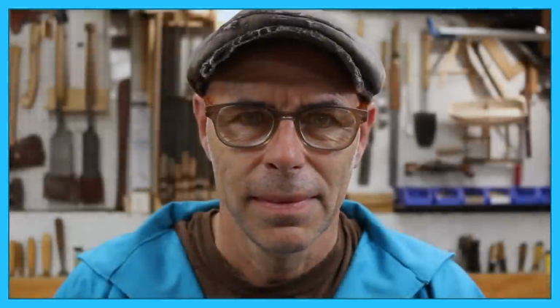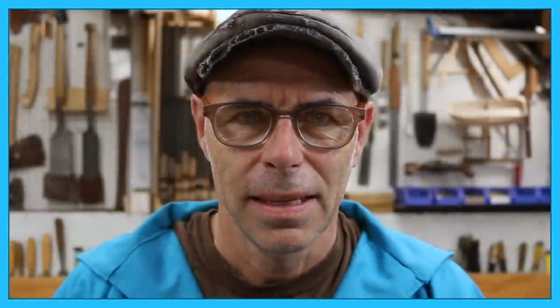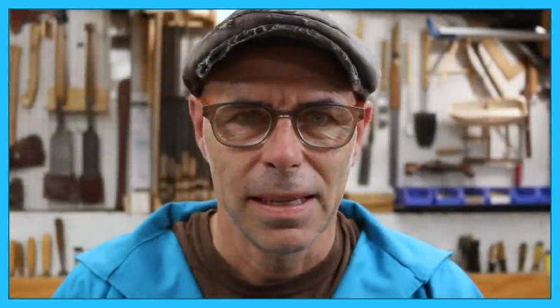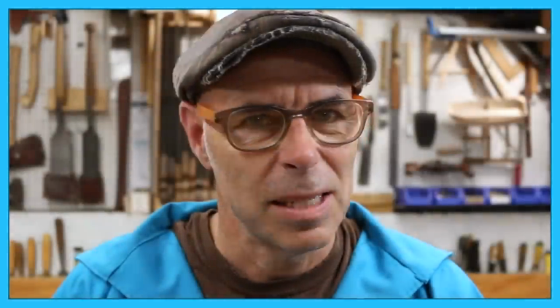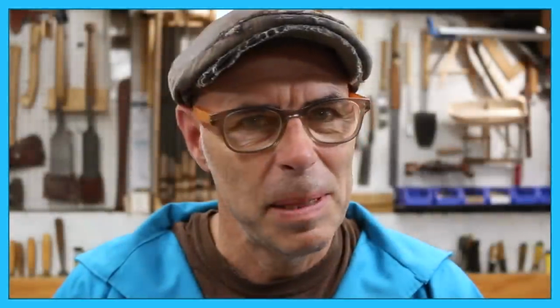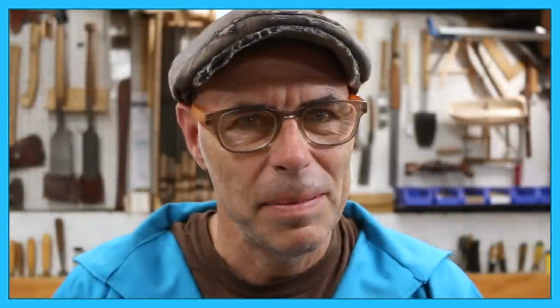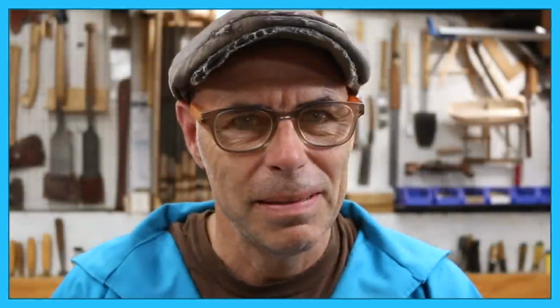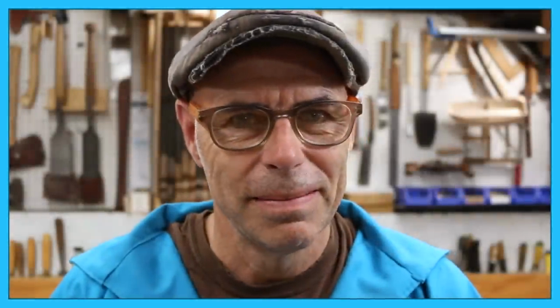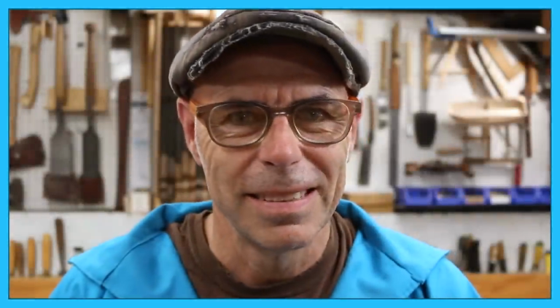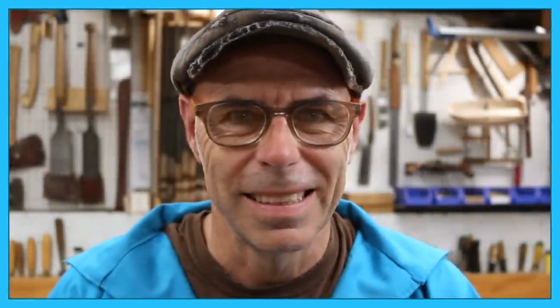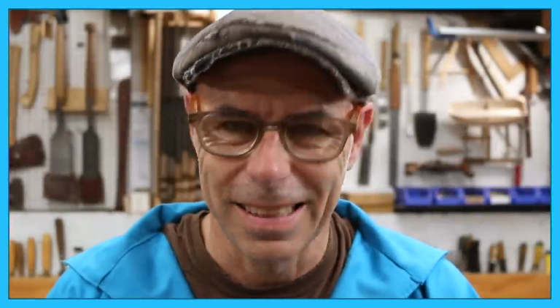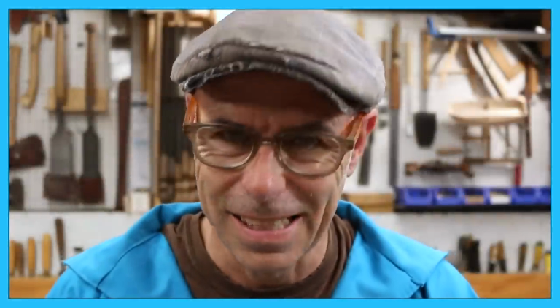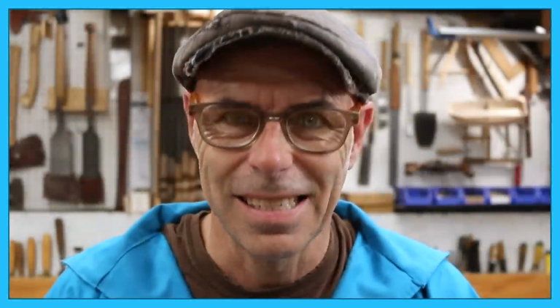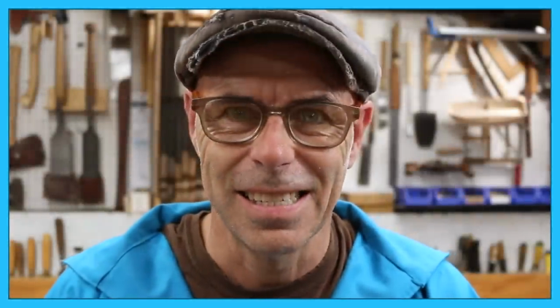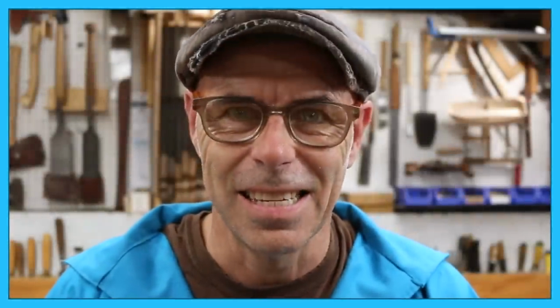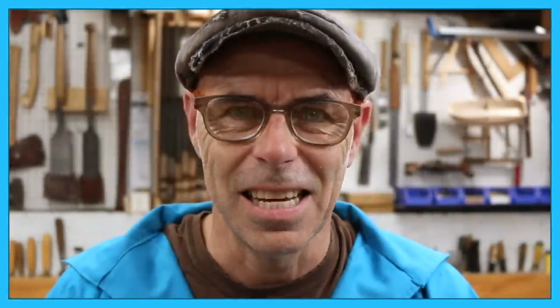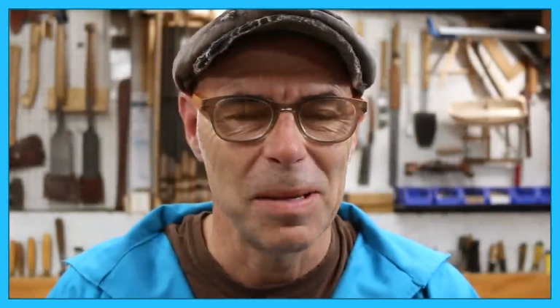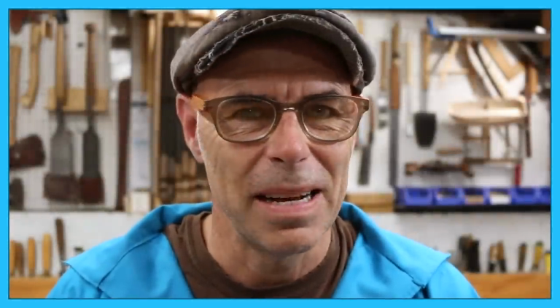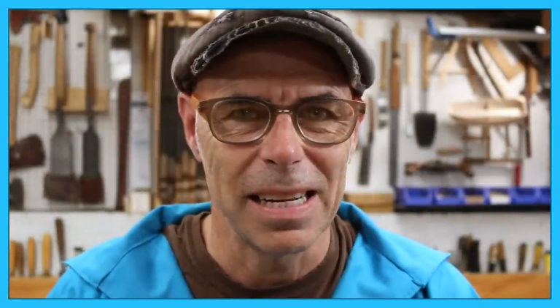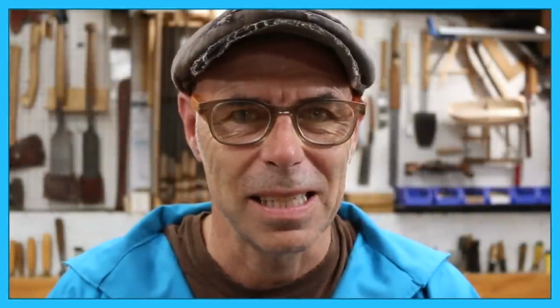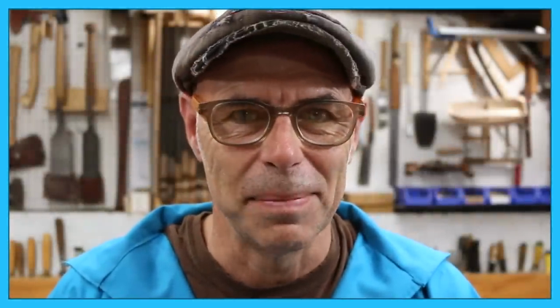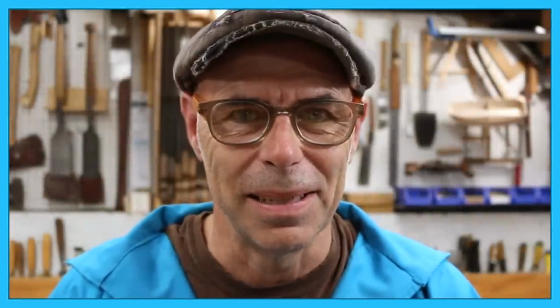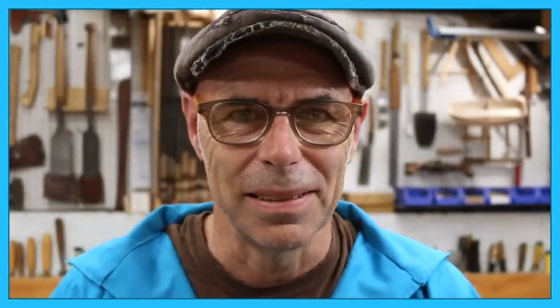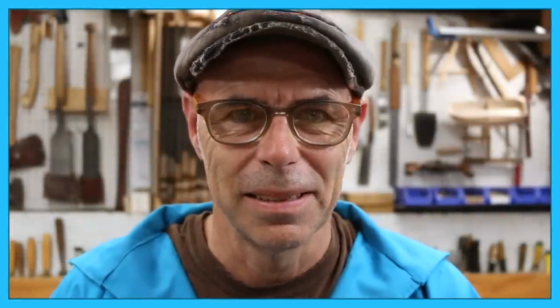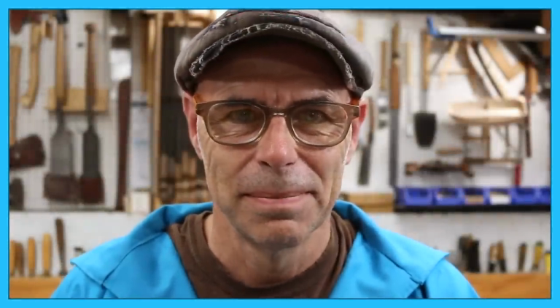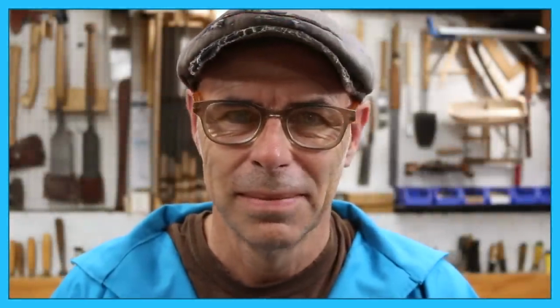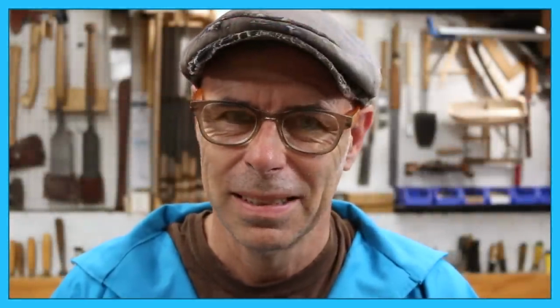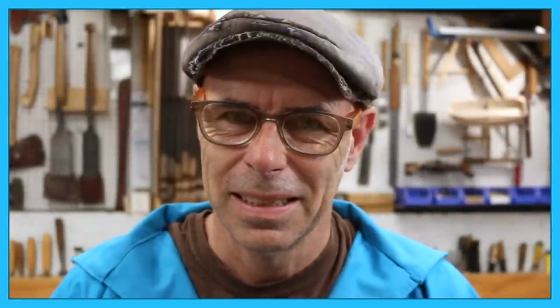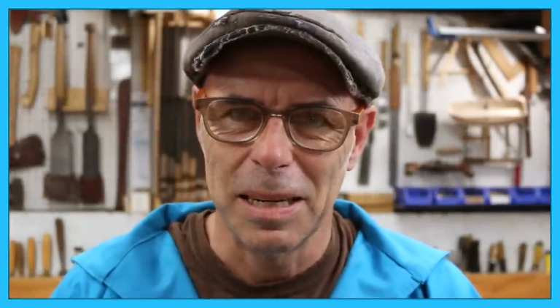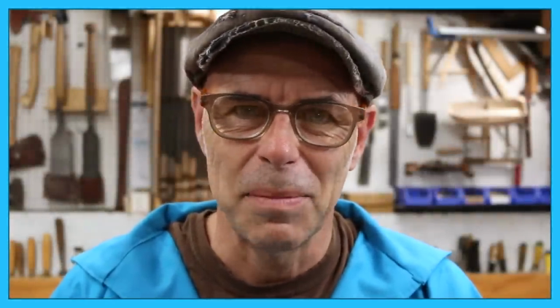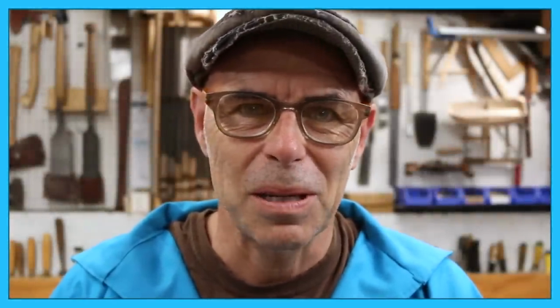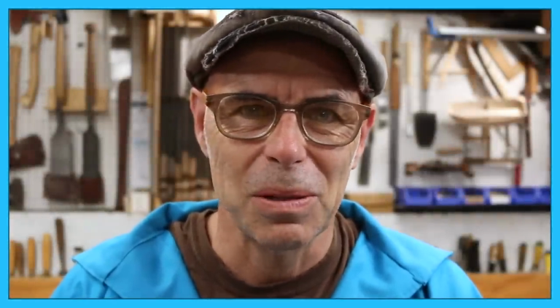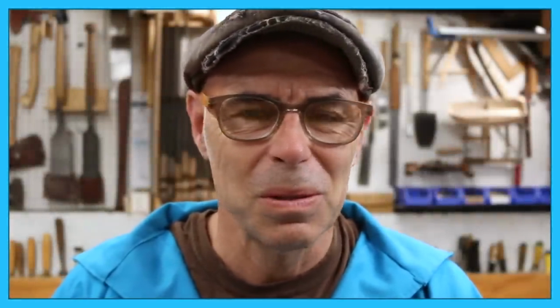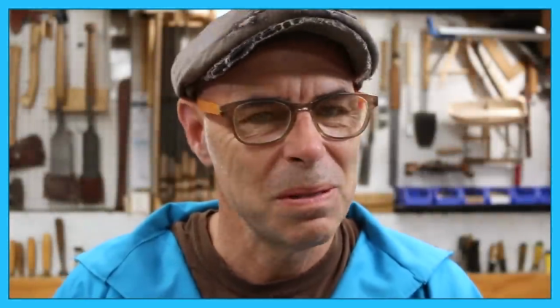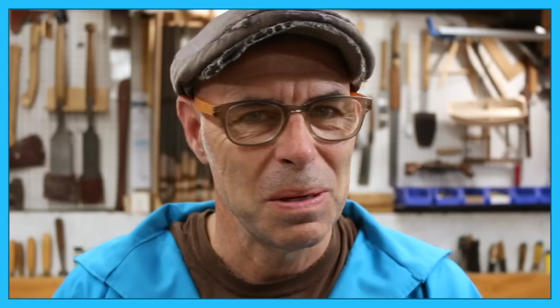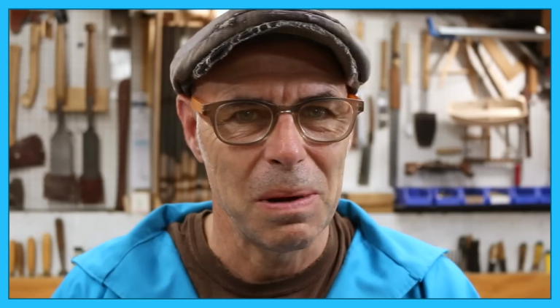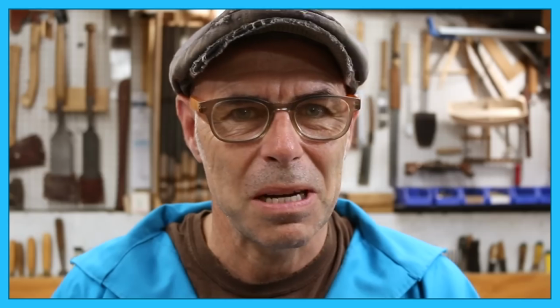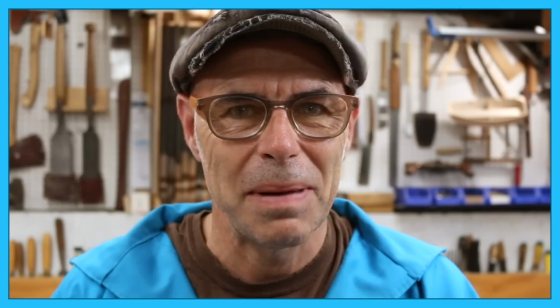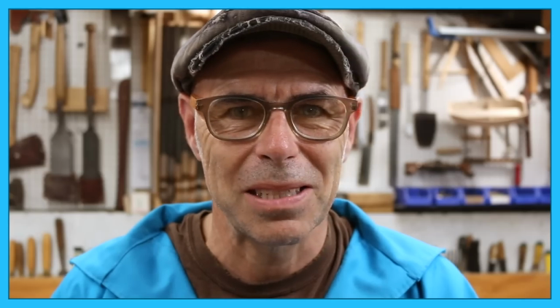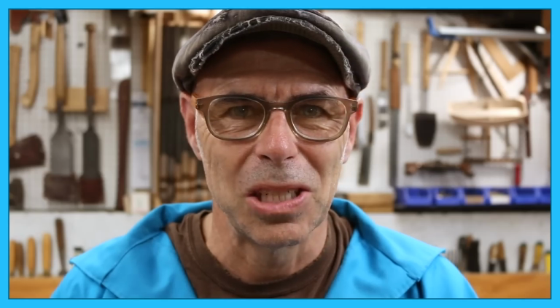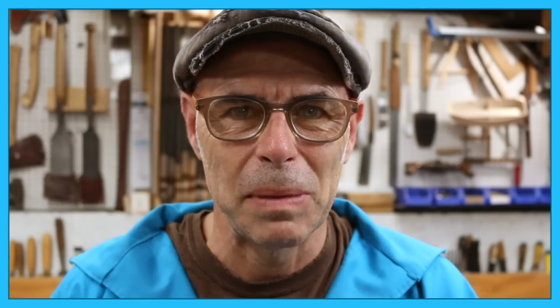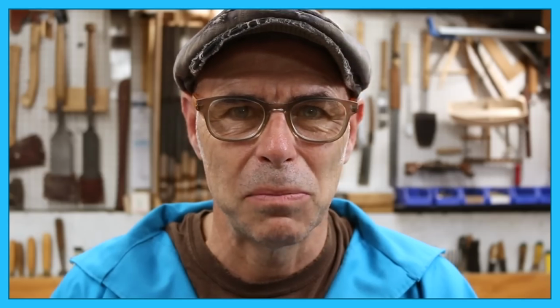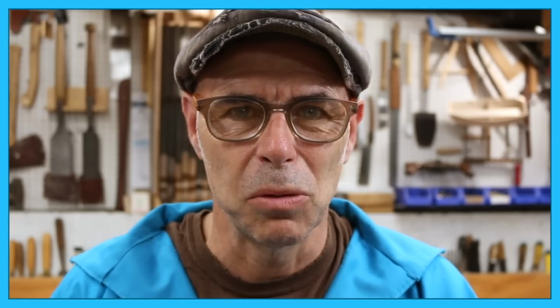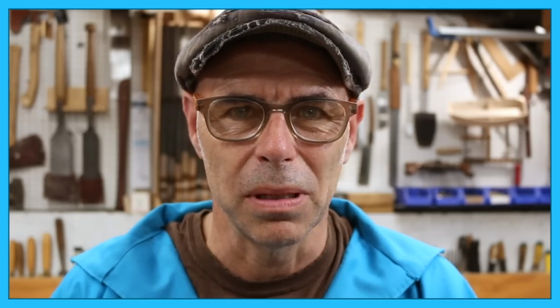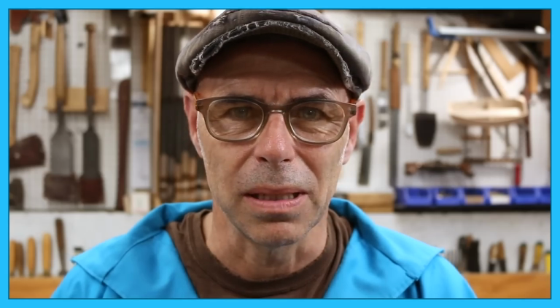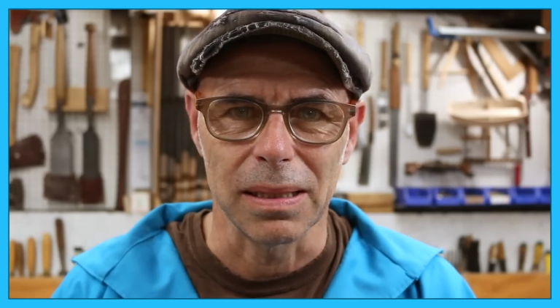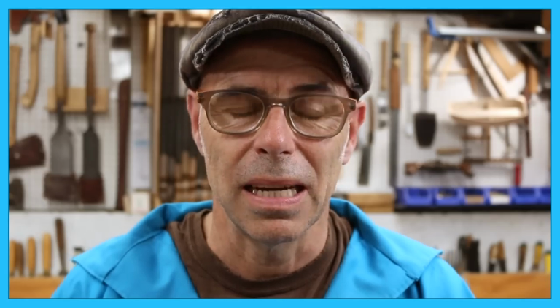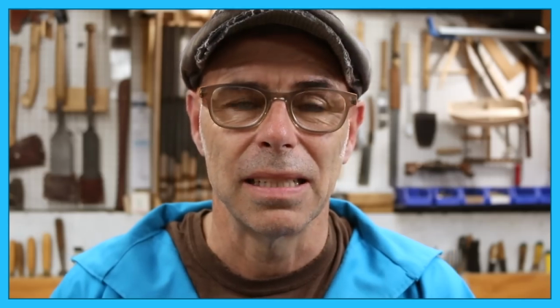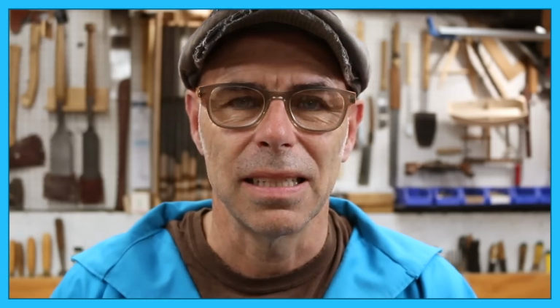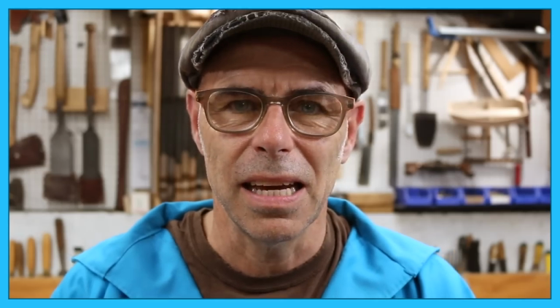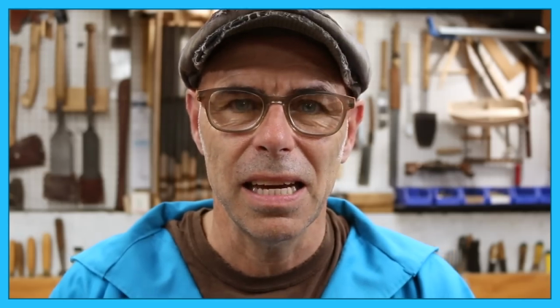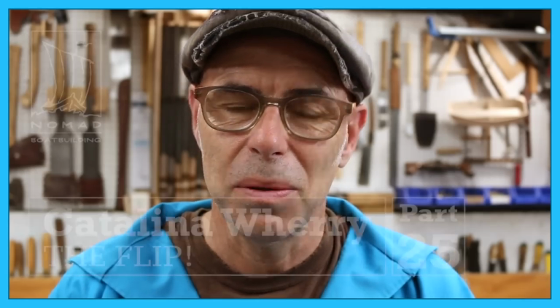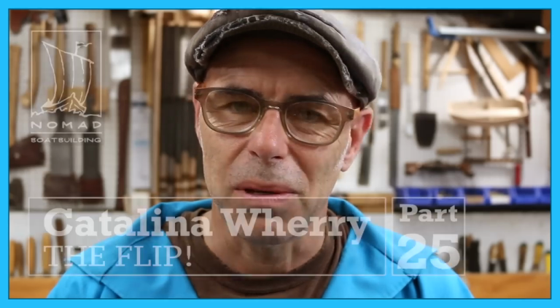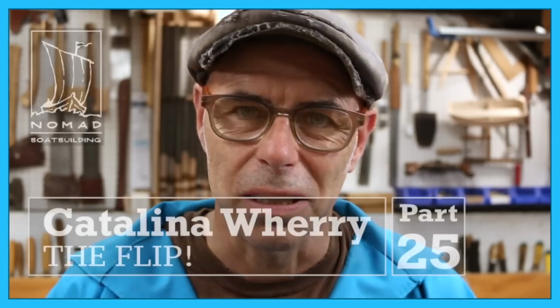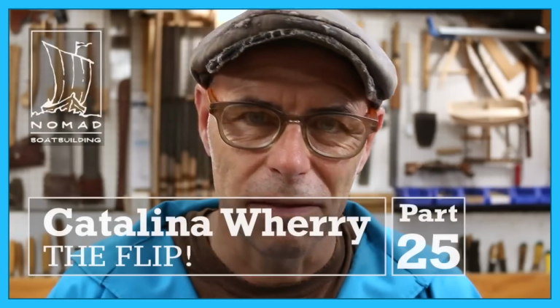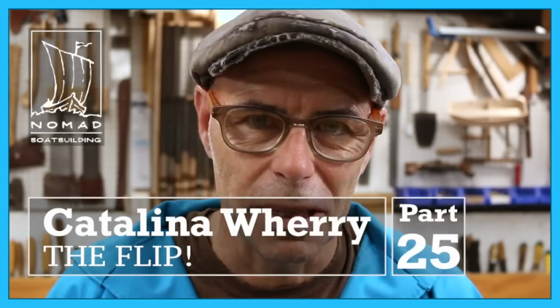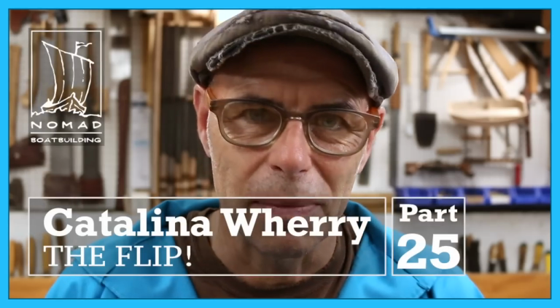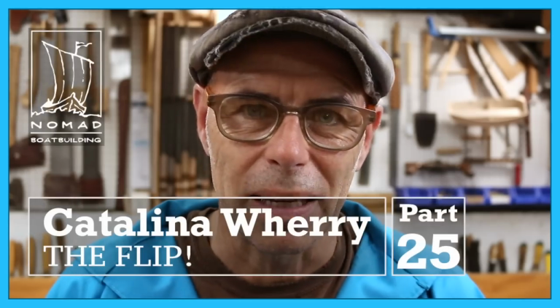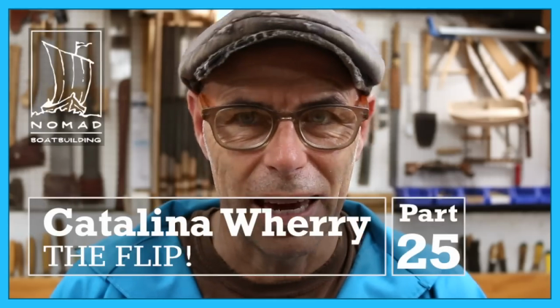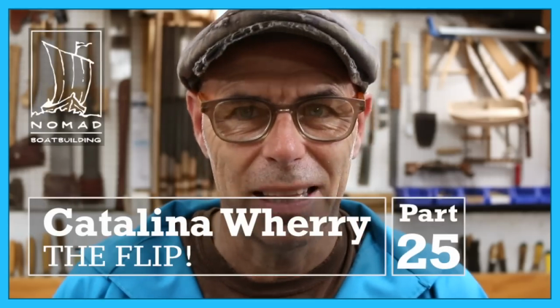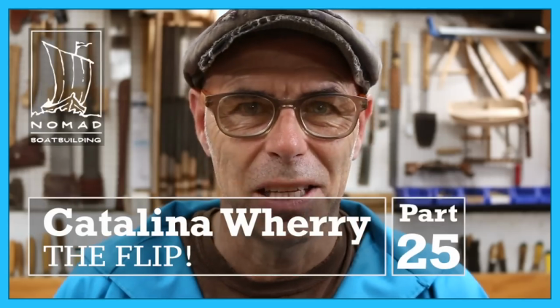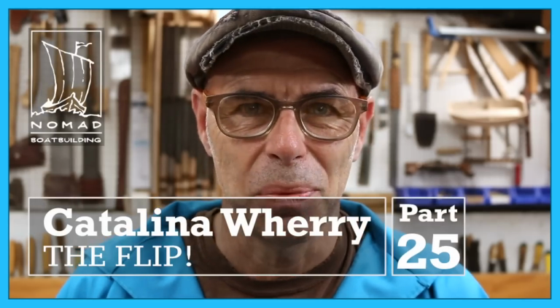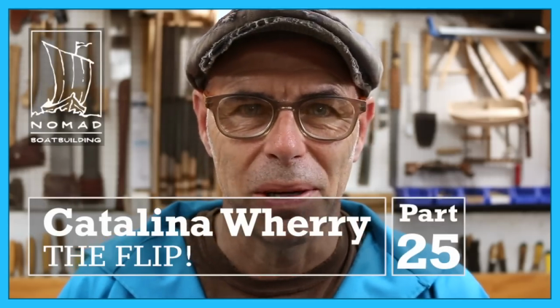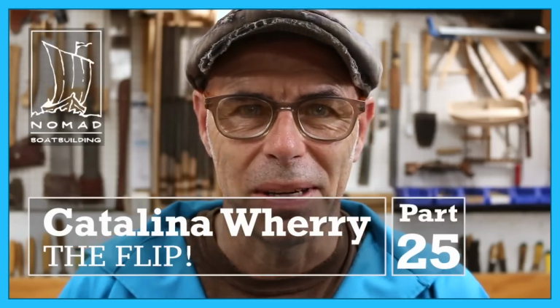Yes people, this is the day you've been asking about. I'm Mark Rudin, welcome back to Nomad Boat Building and today we're going to flip the Catalina Wherry.